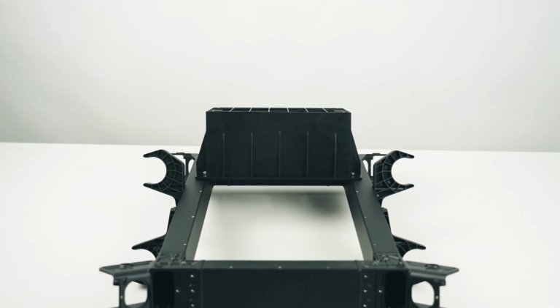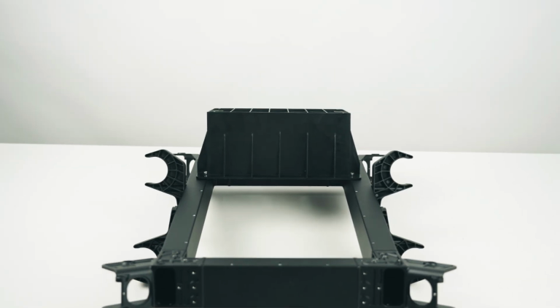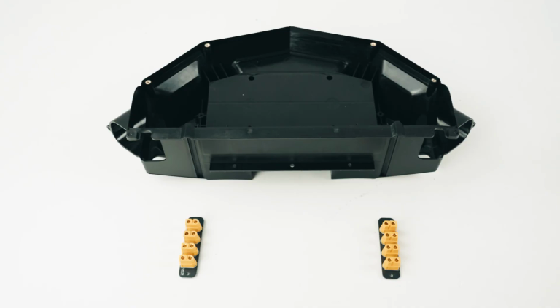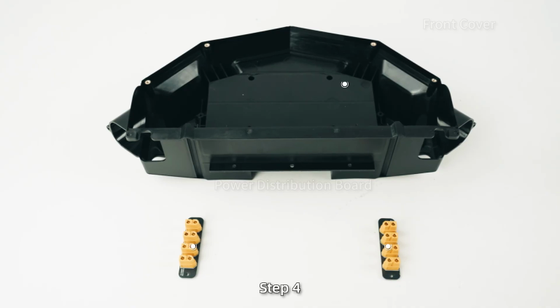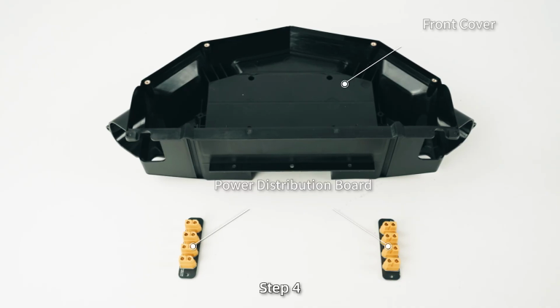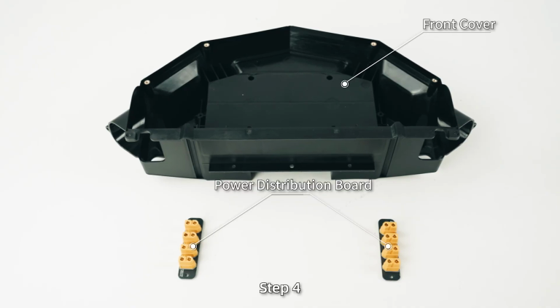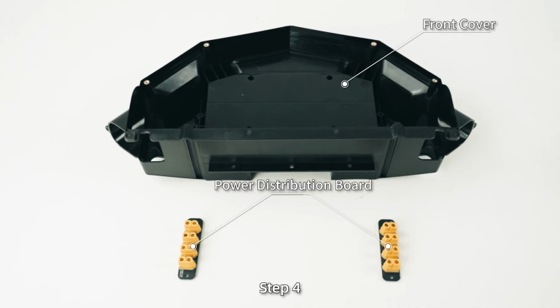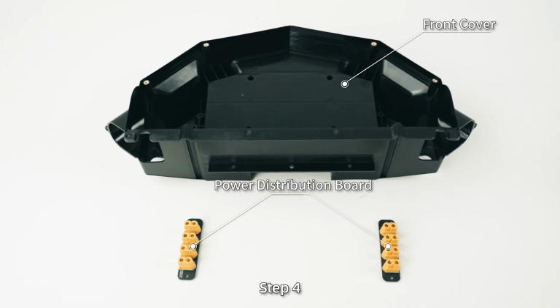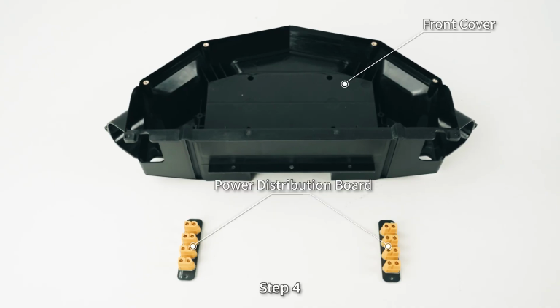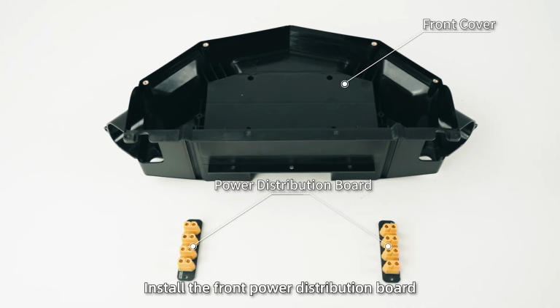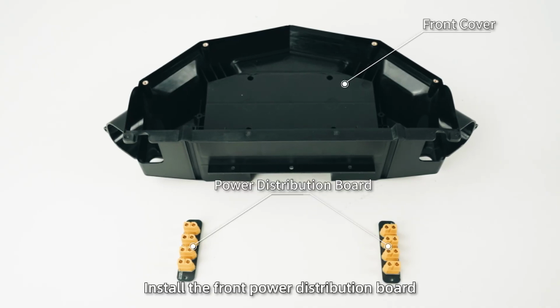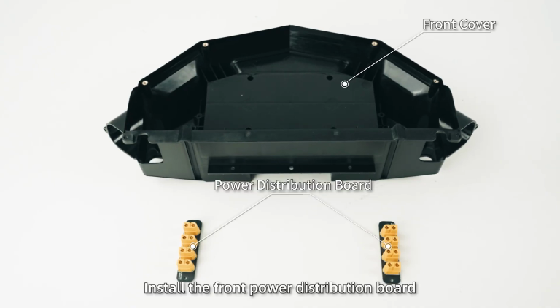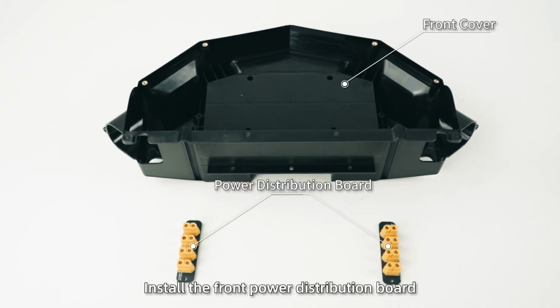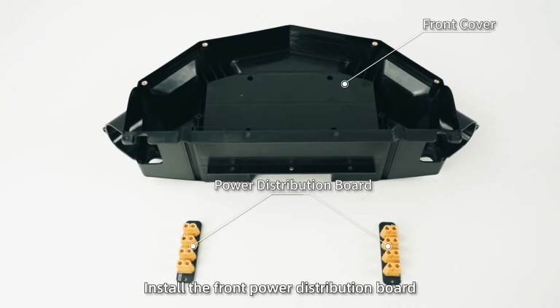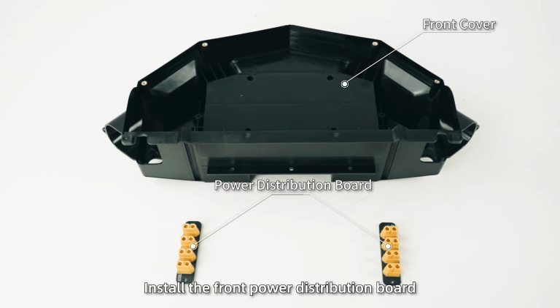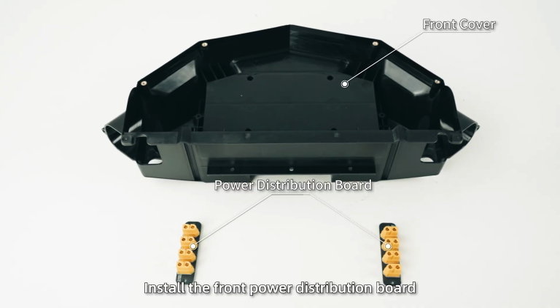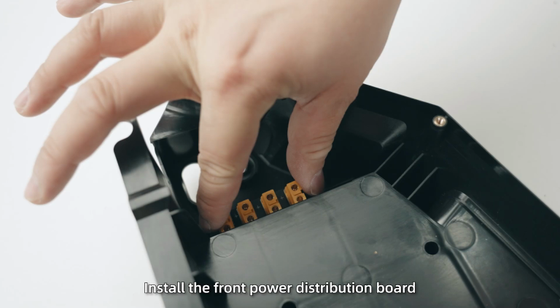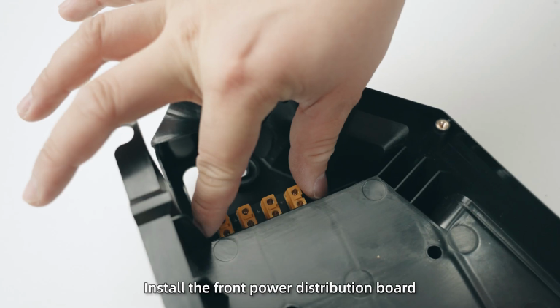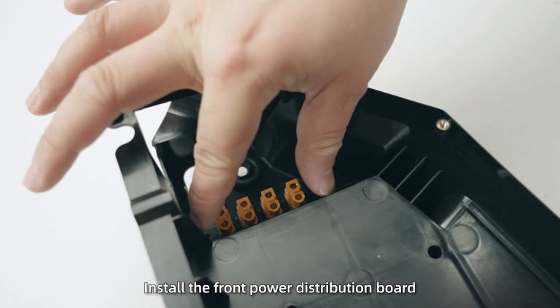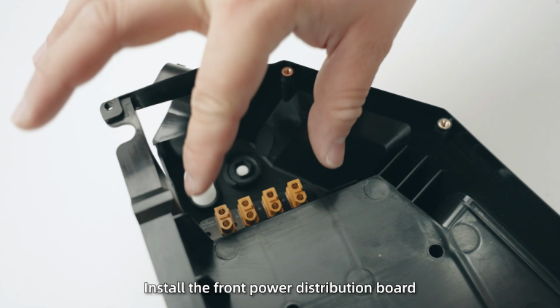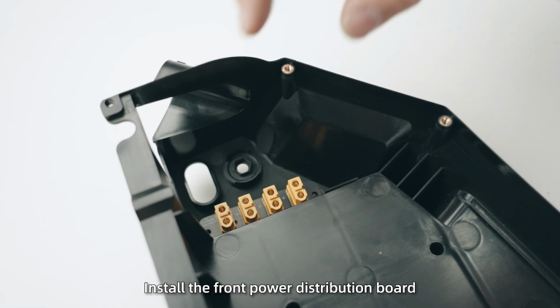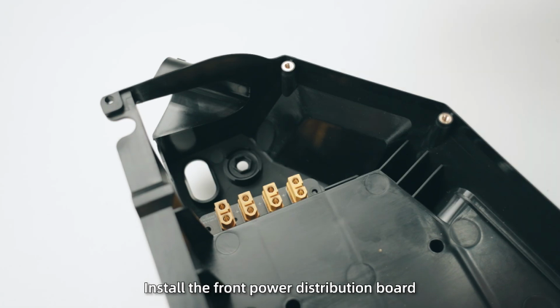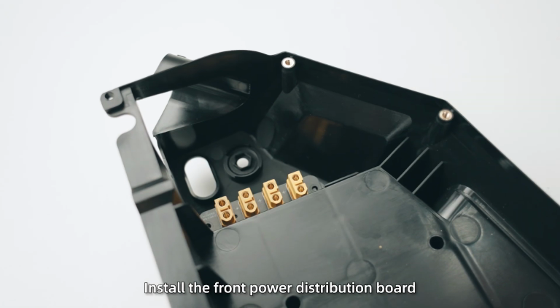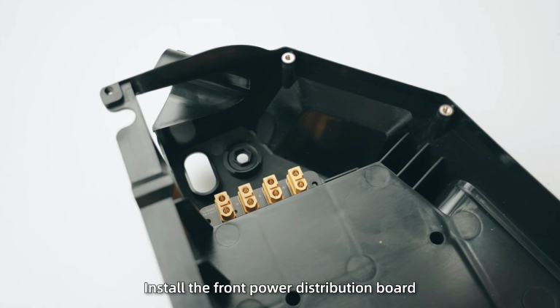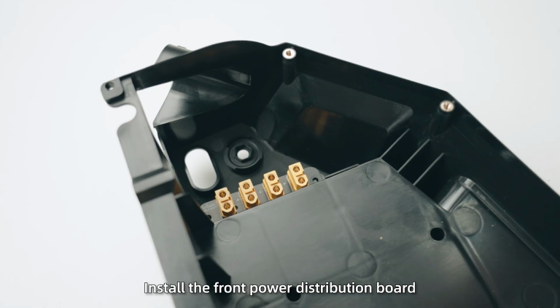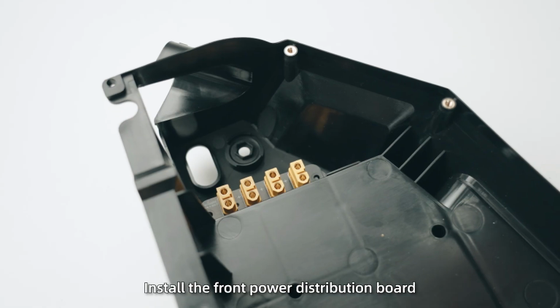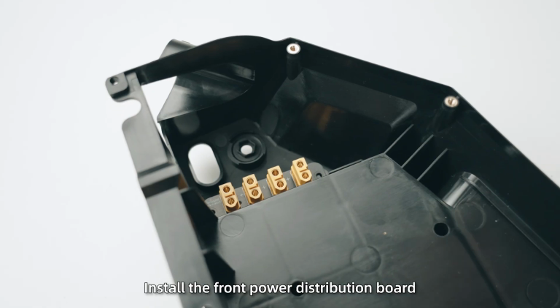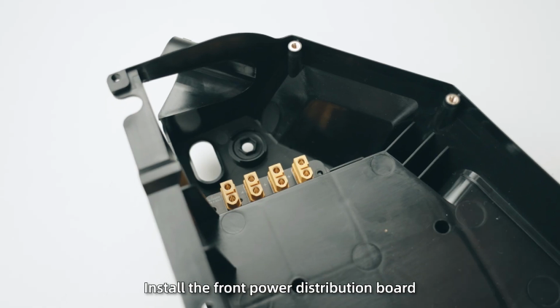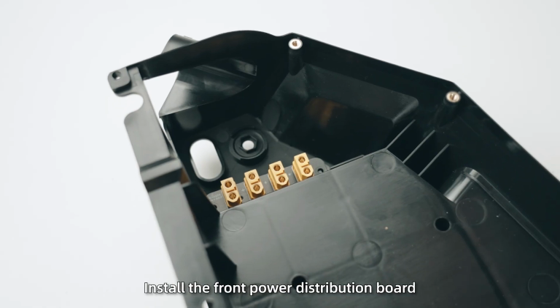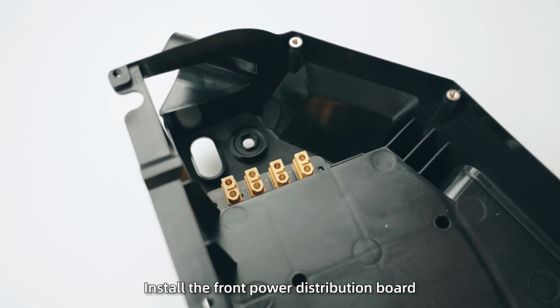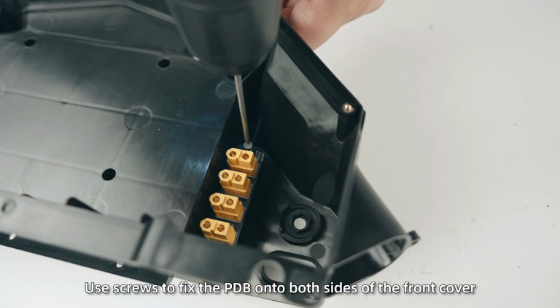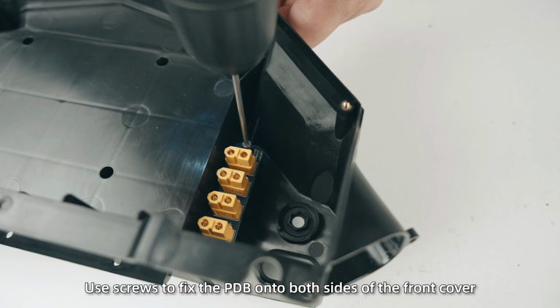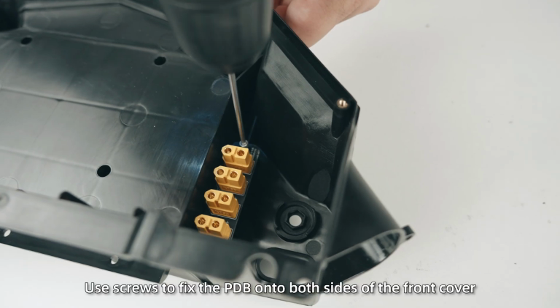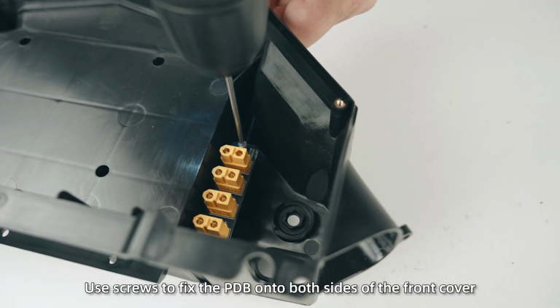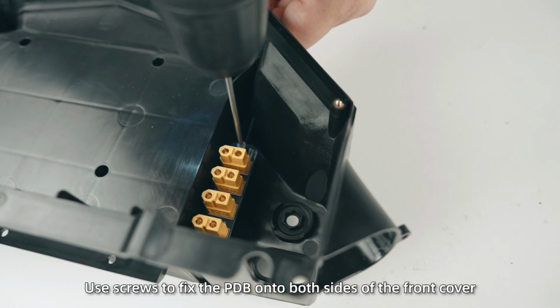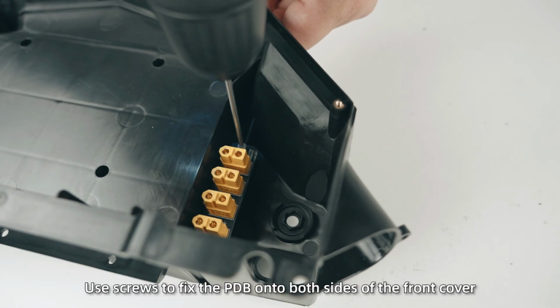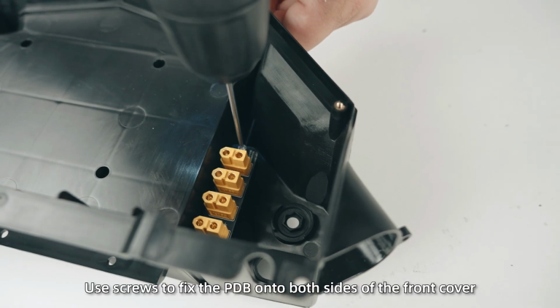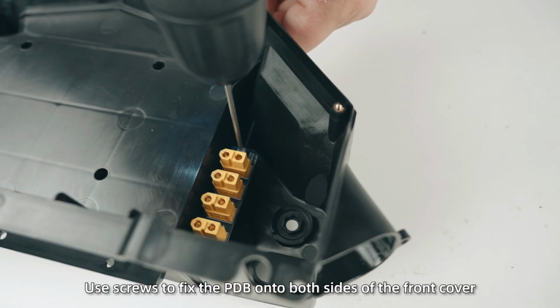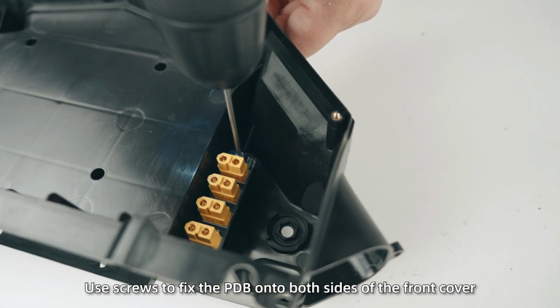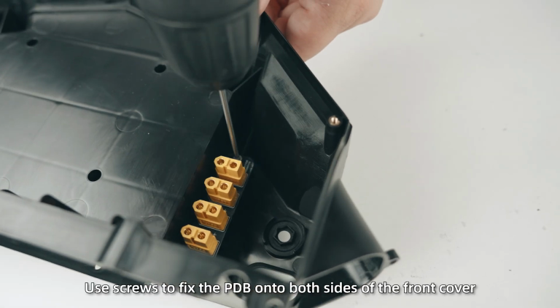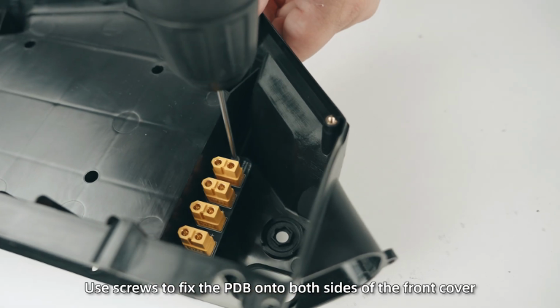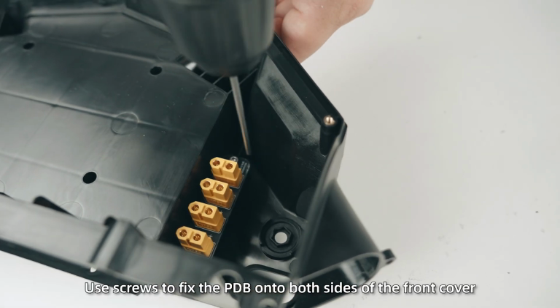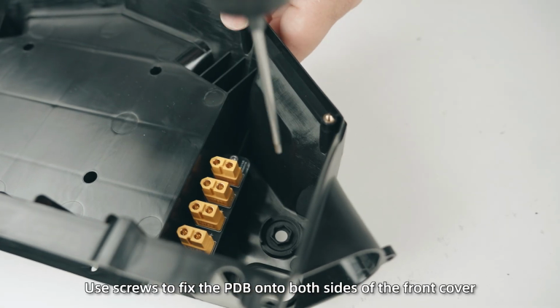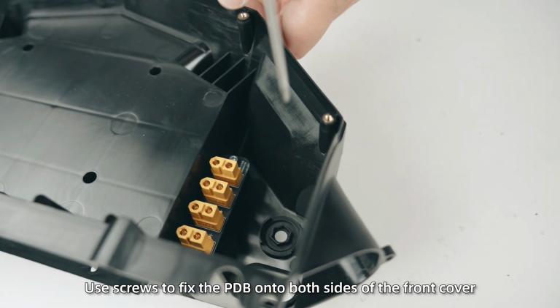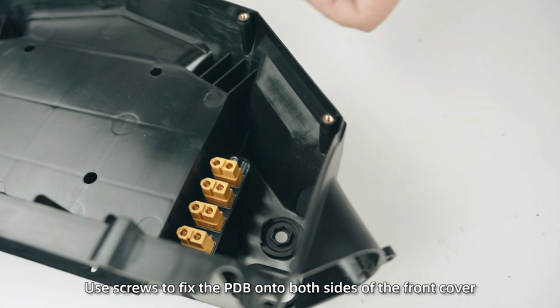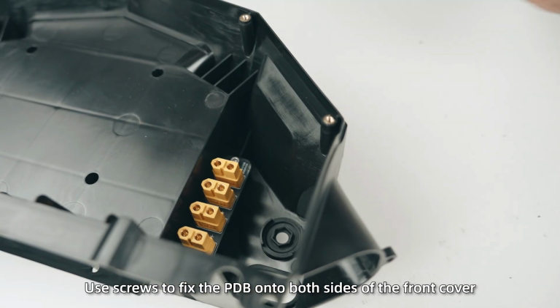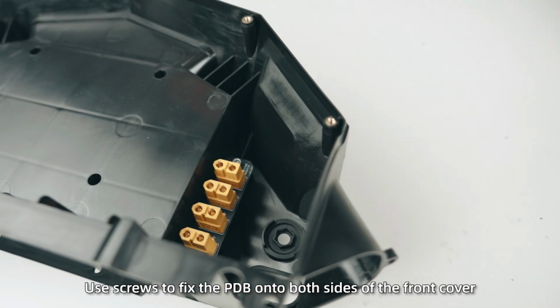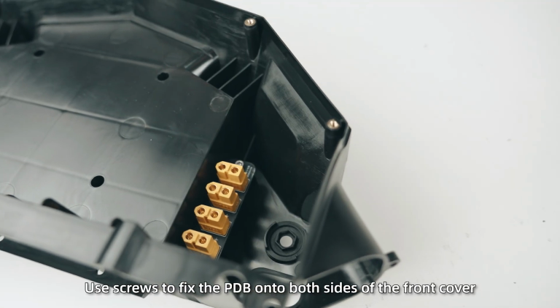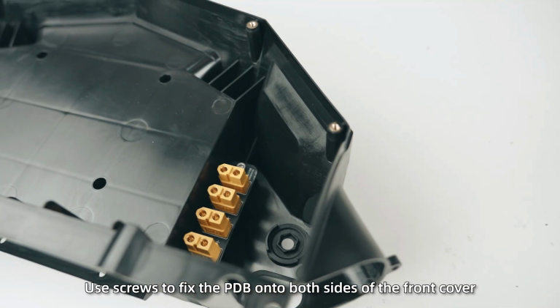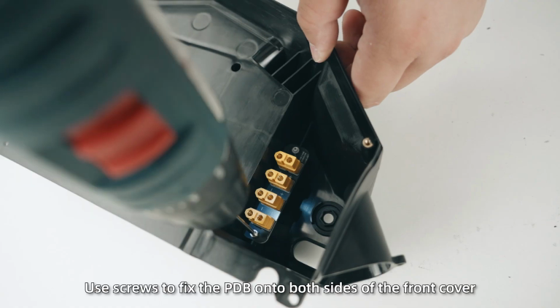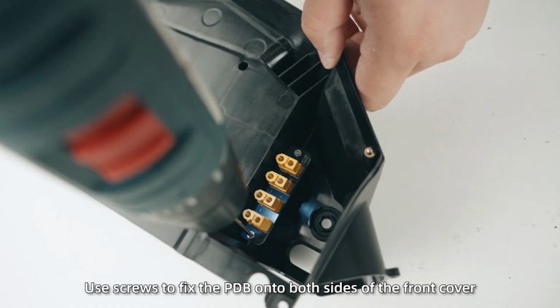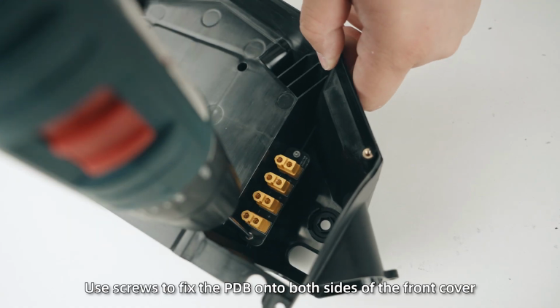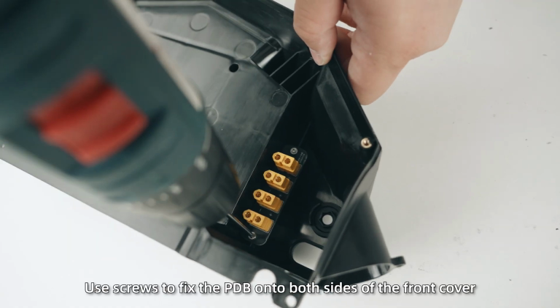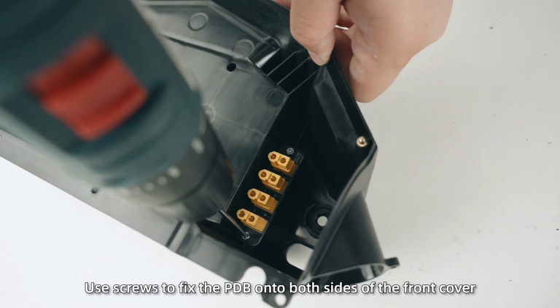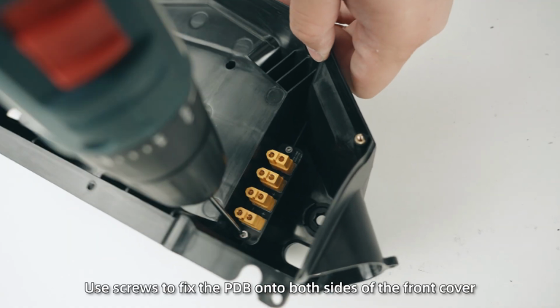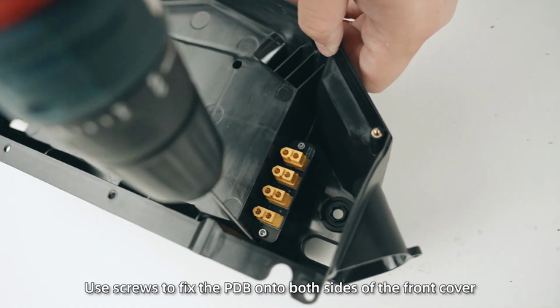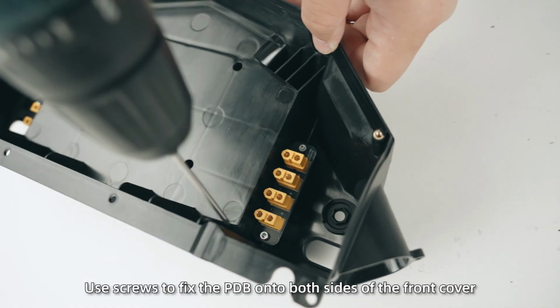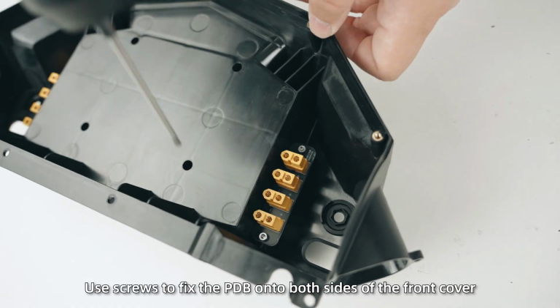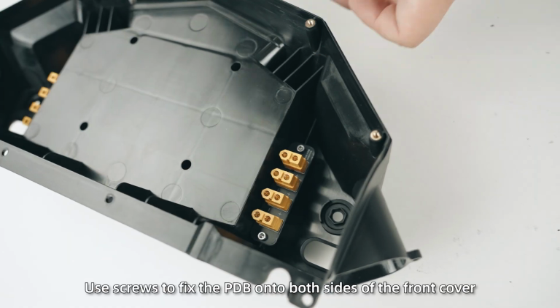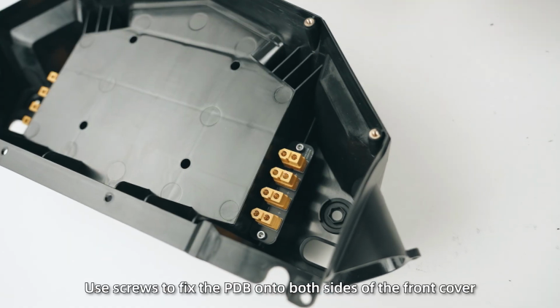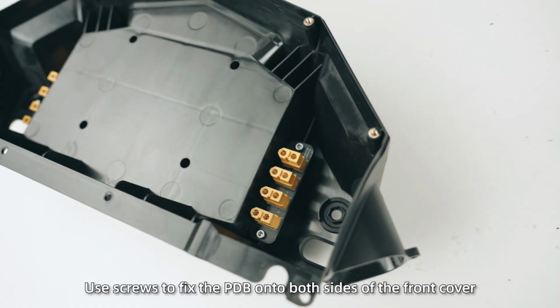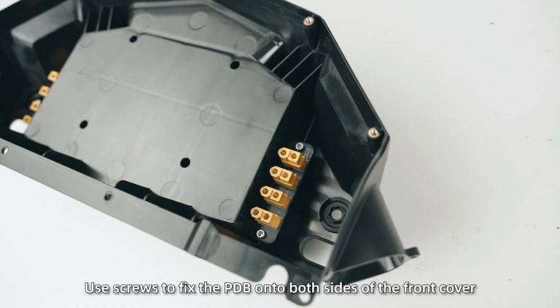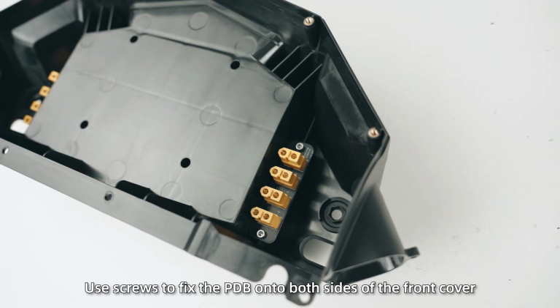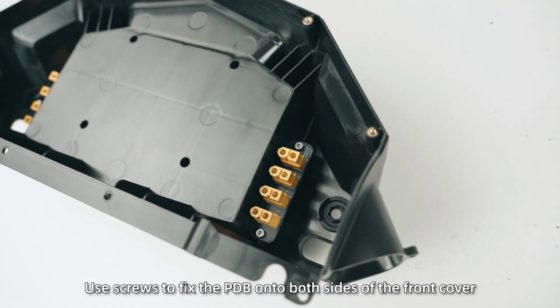Step 4: Install the front power distribution board. Use screws to fix the PDB onto both sides of the front cover.